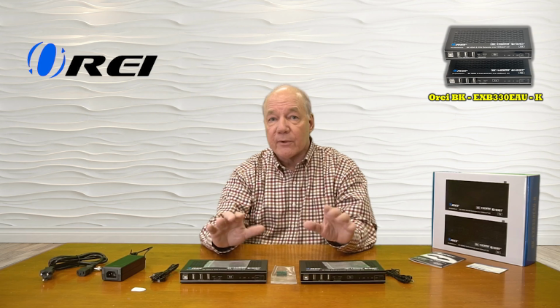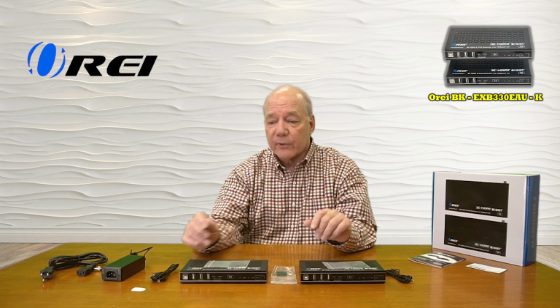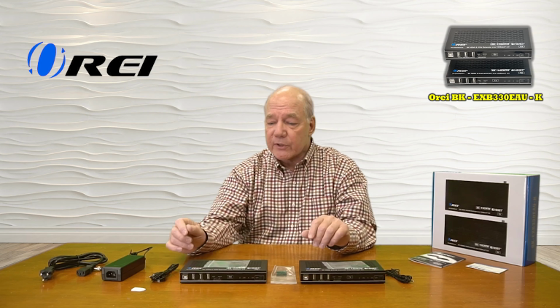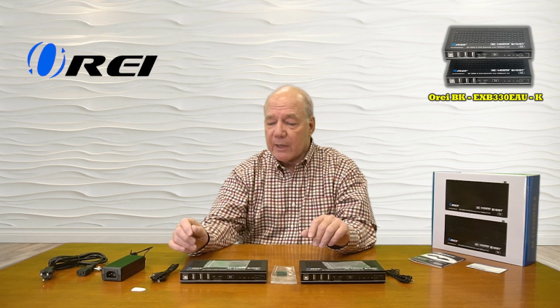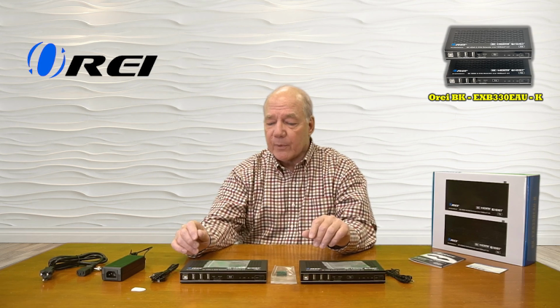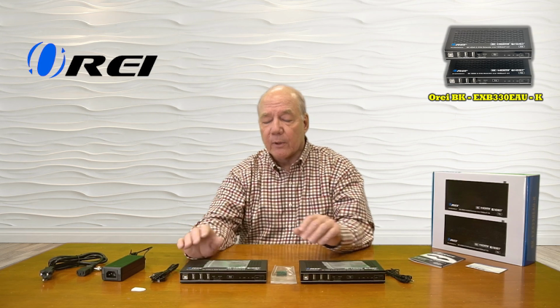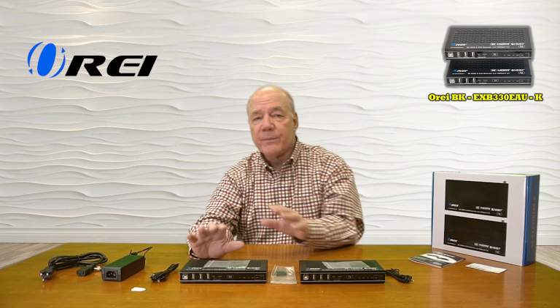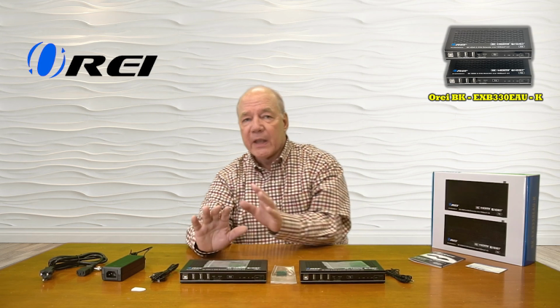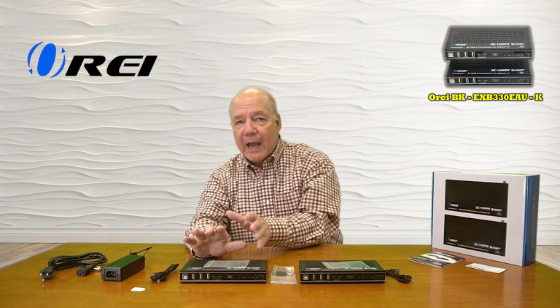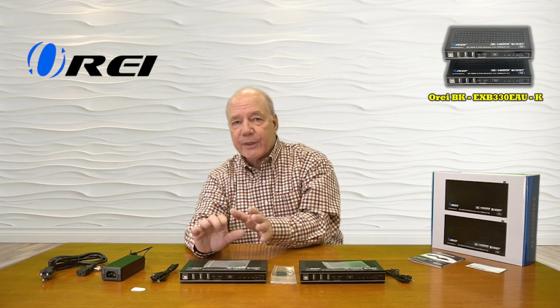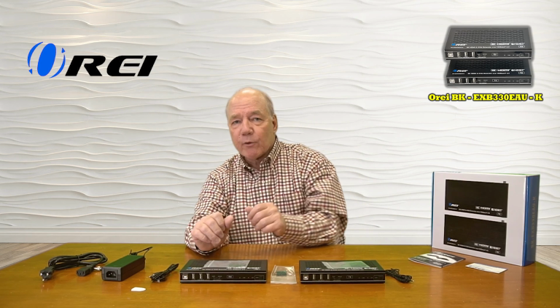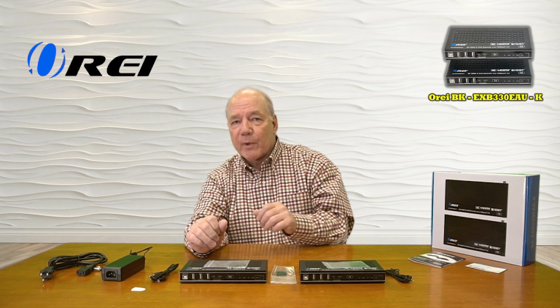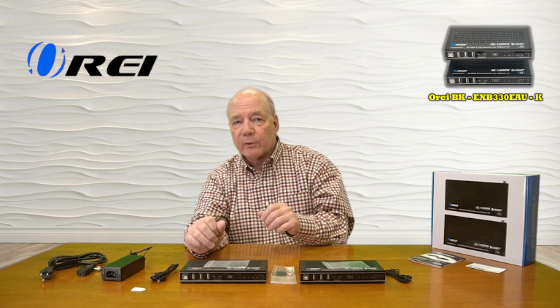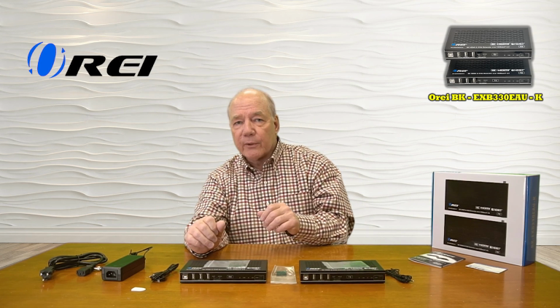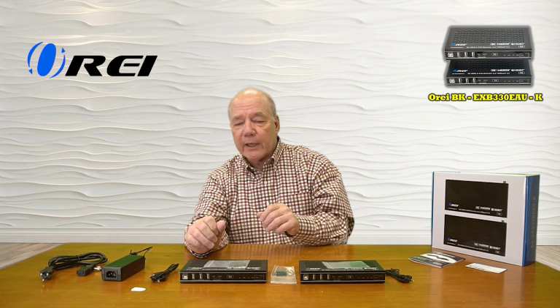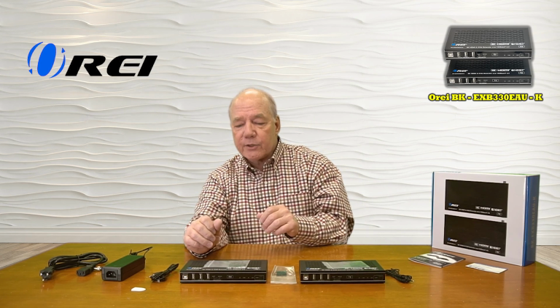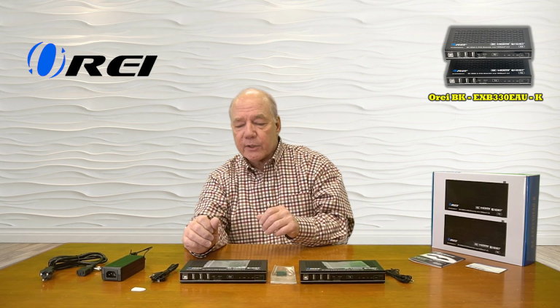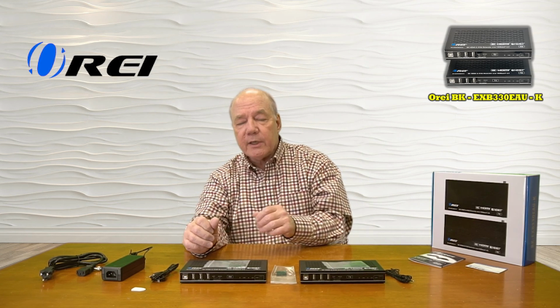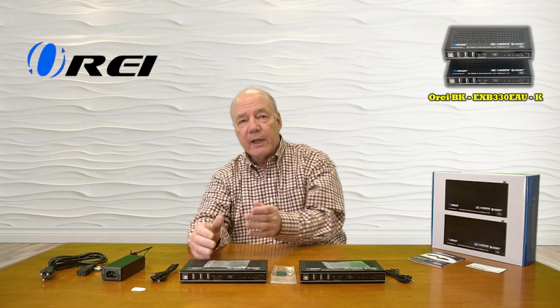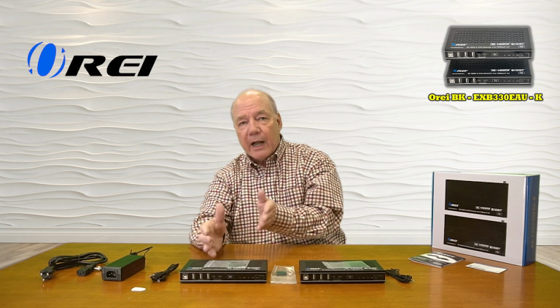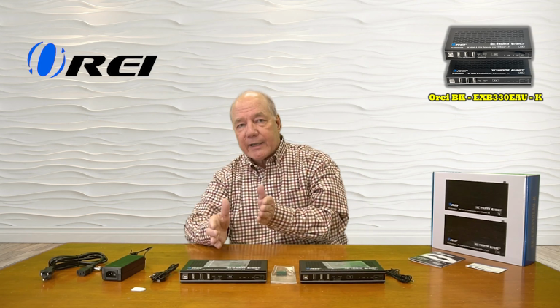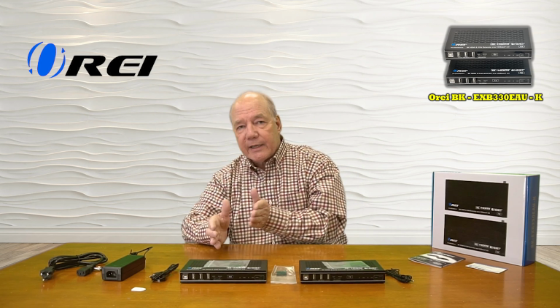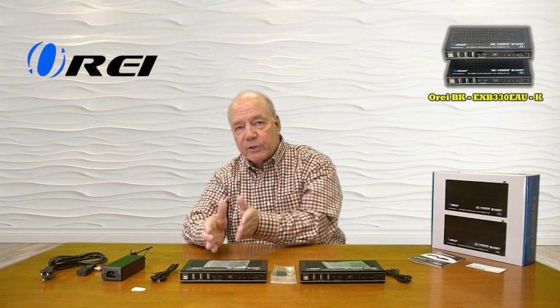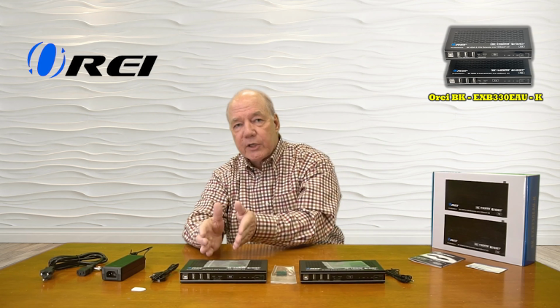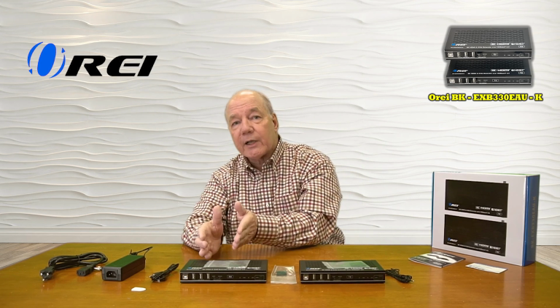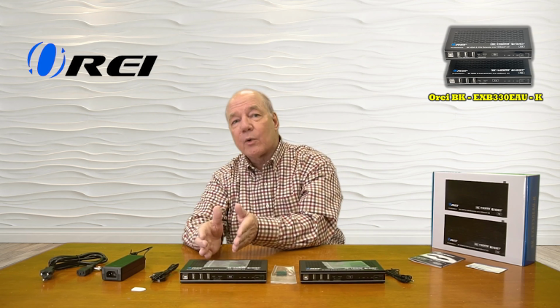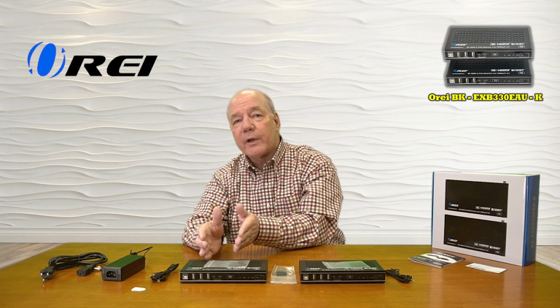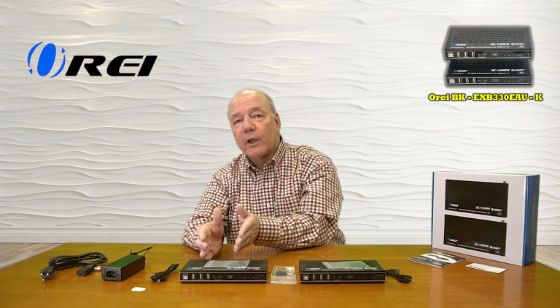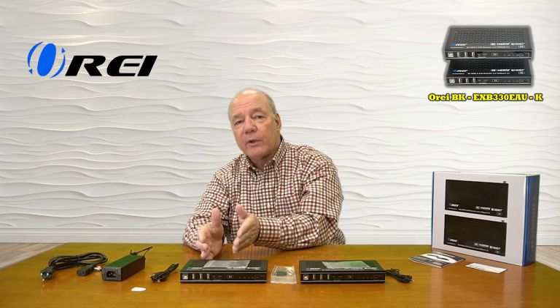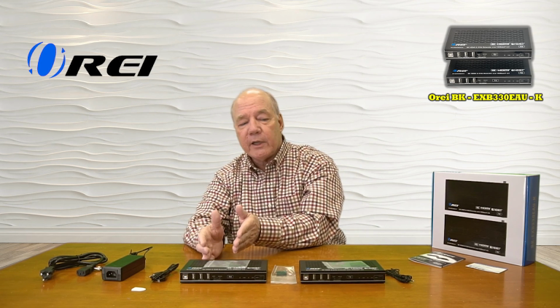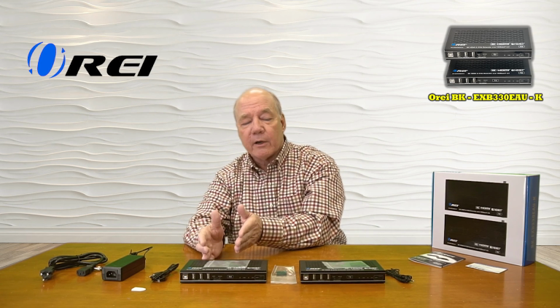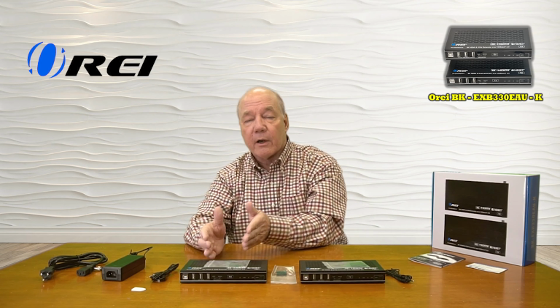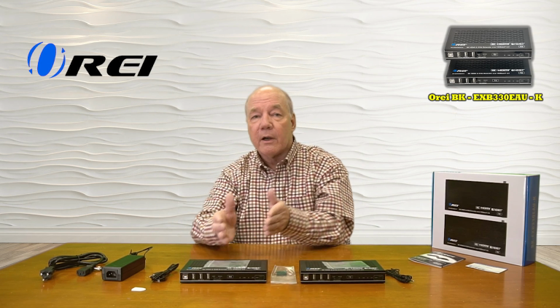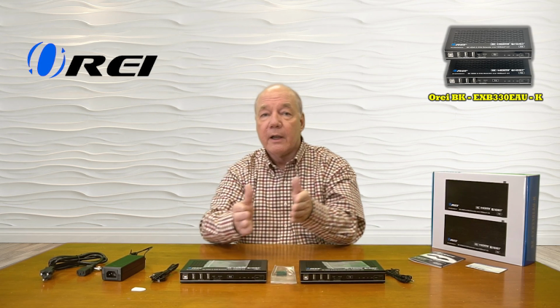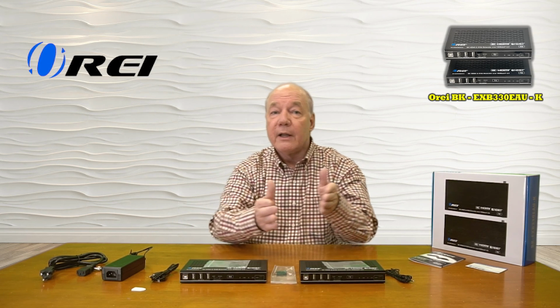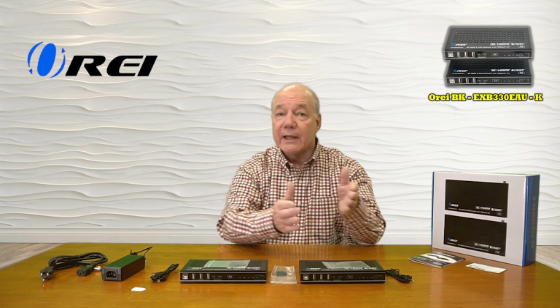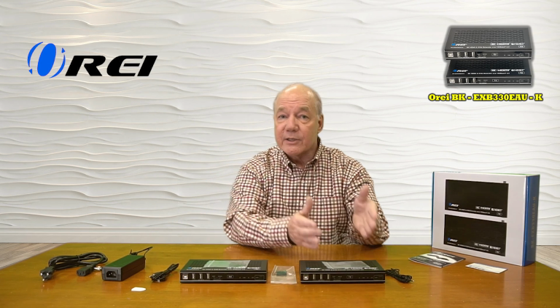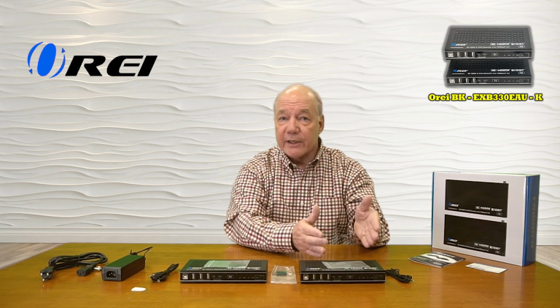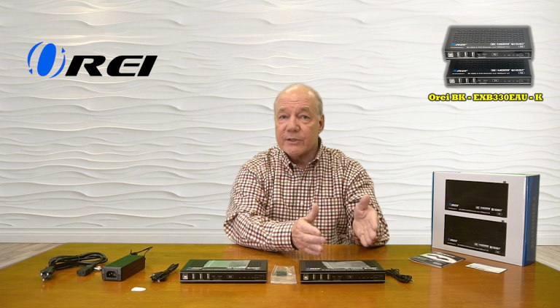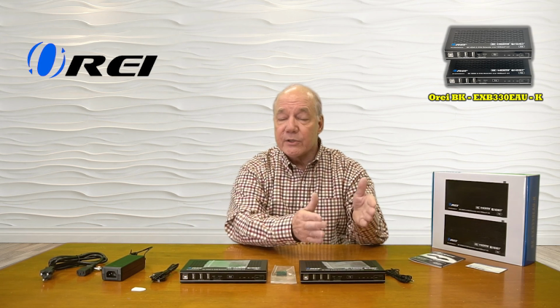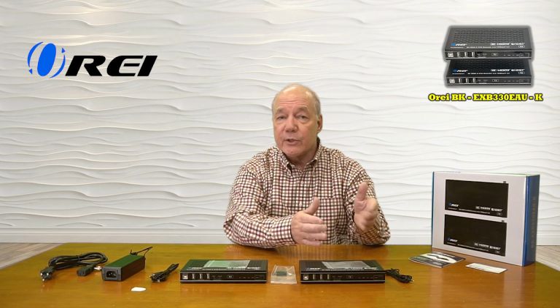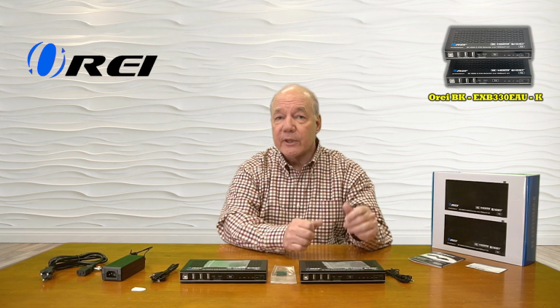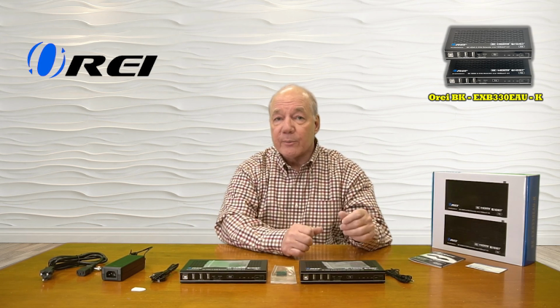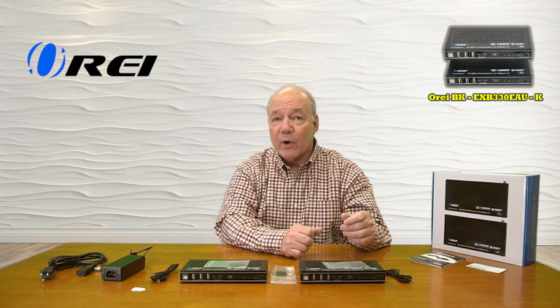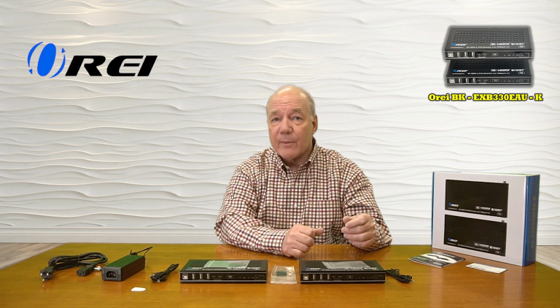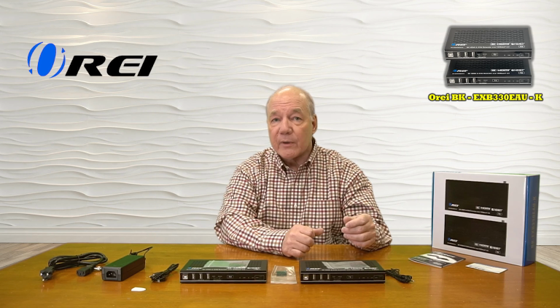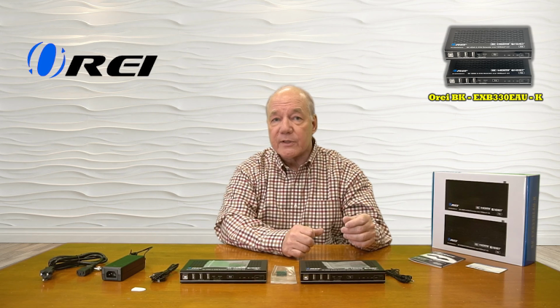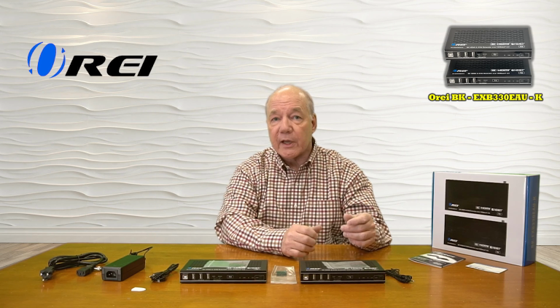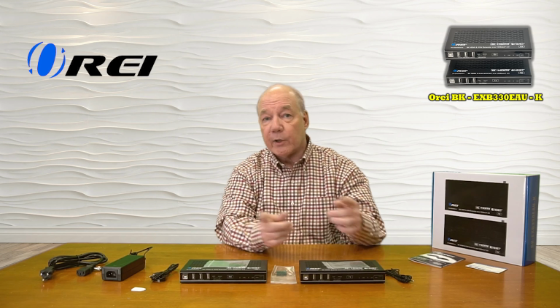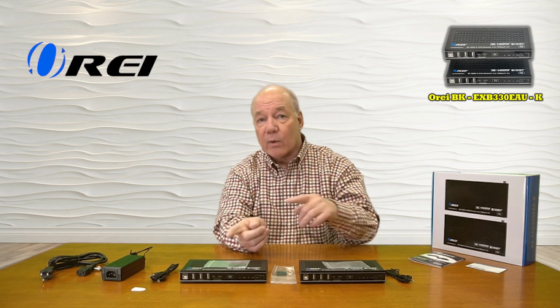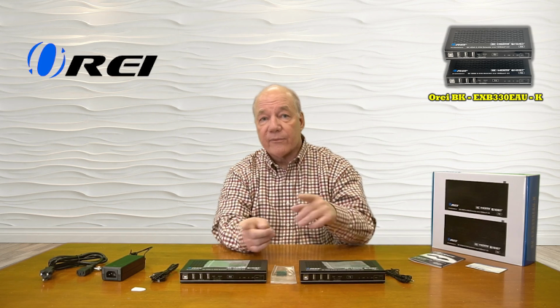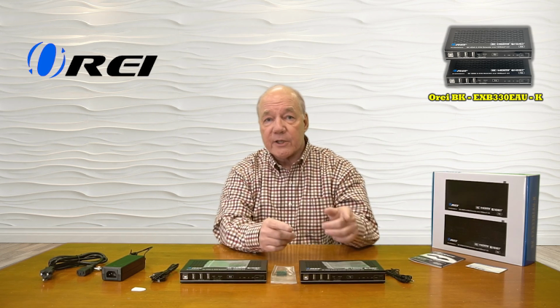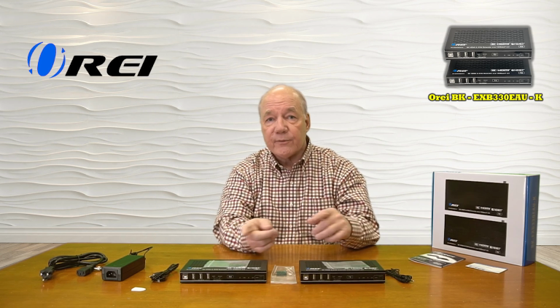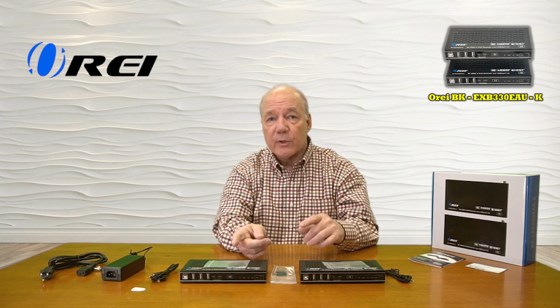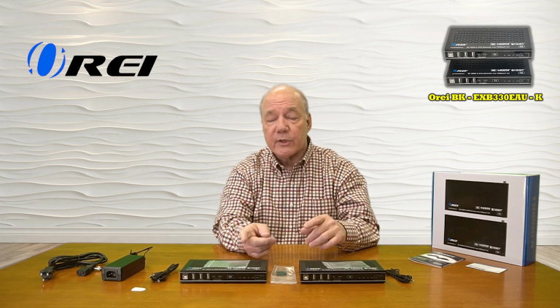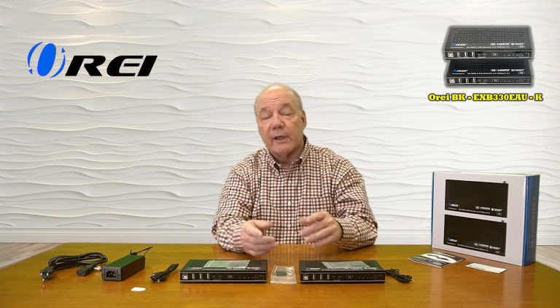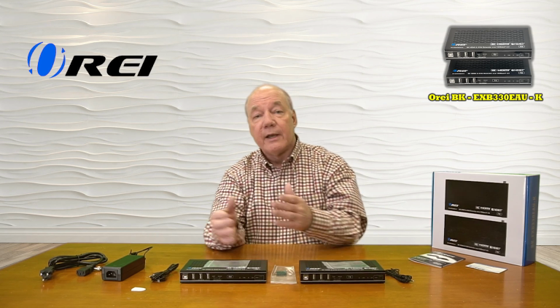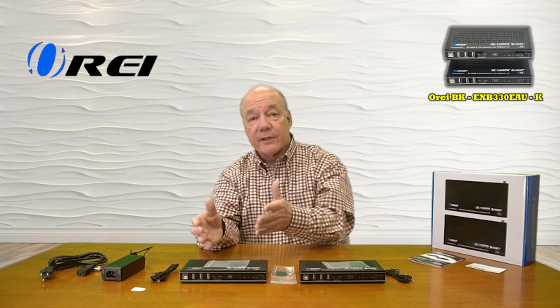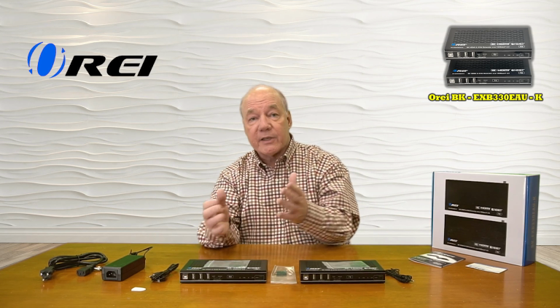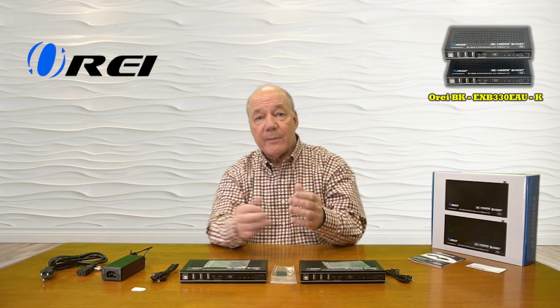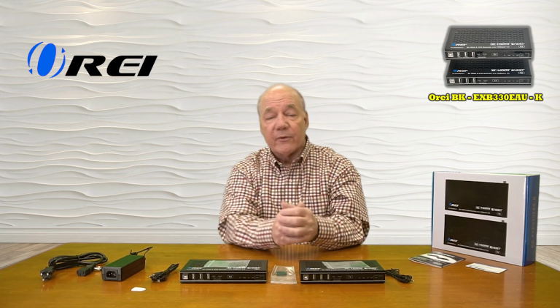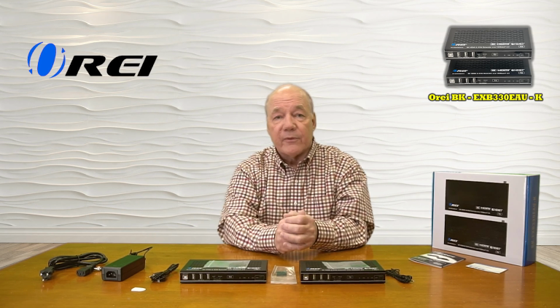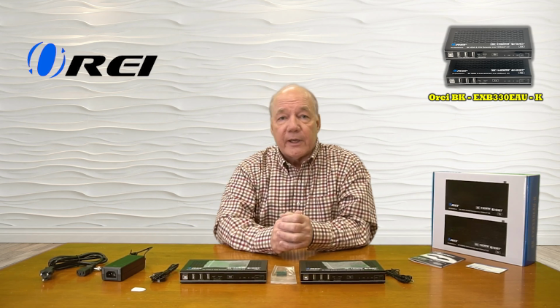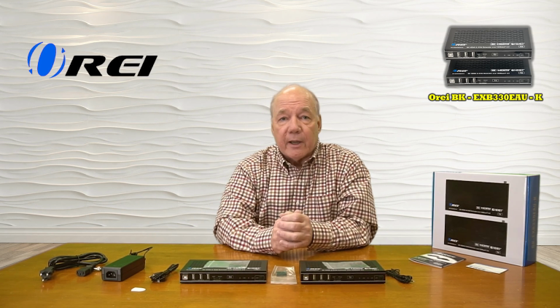For example, at the remote location I can inject audio here that's listened to at the primary site, or vice versa. The same for video.